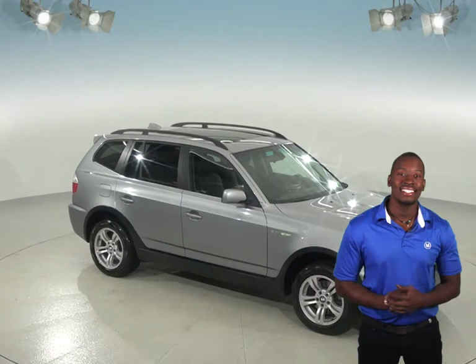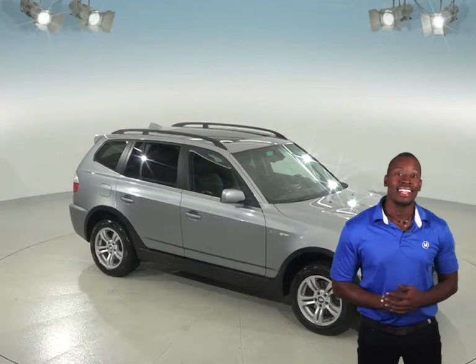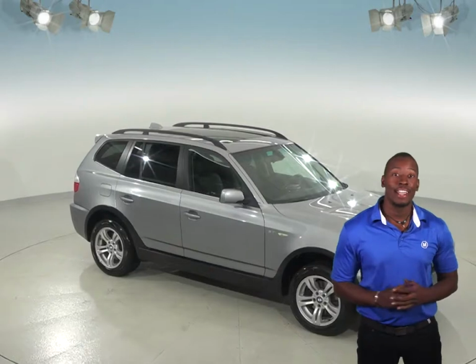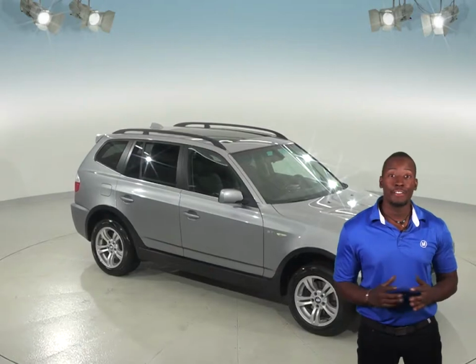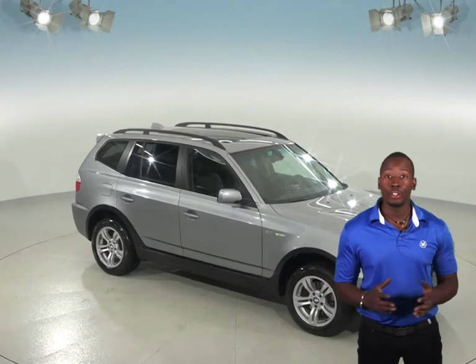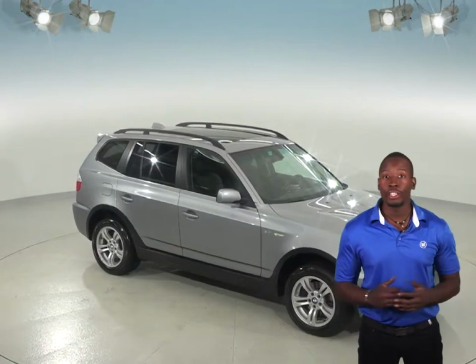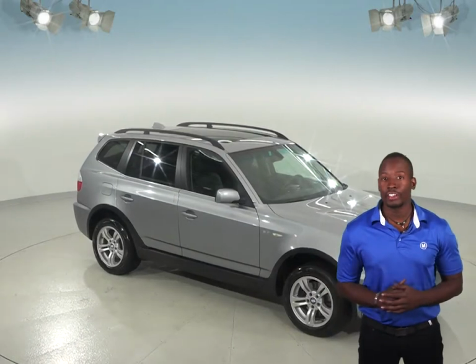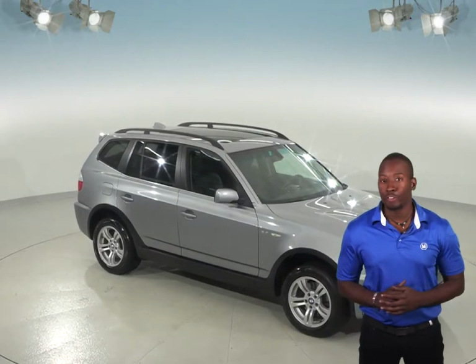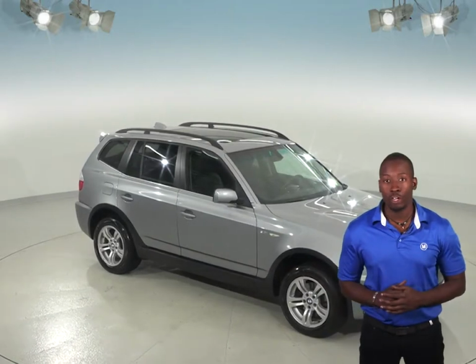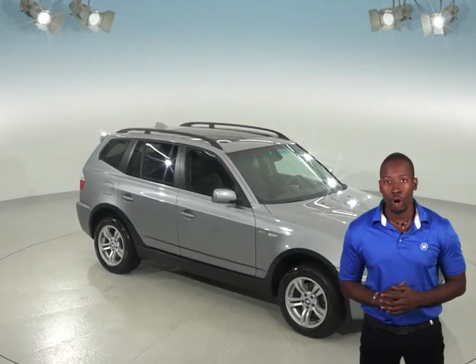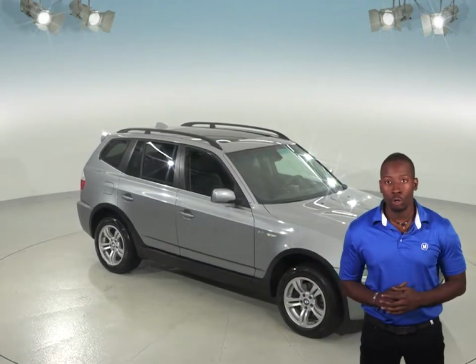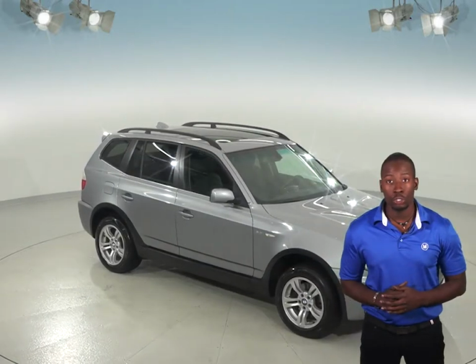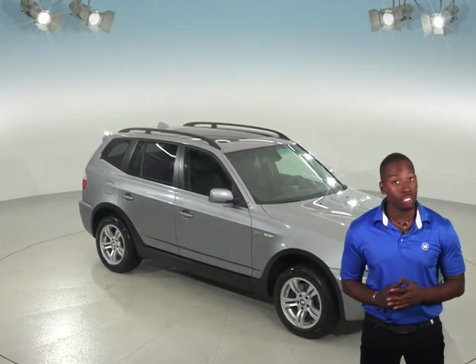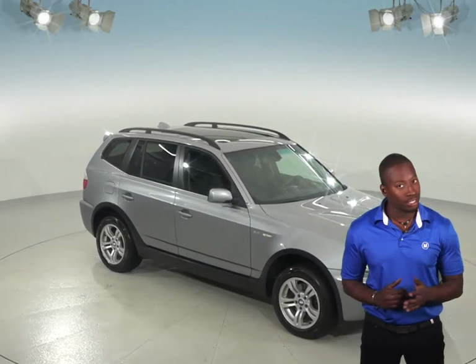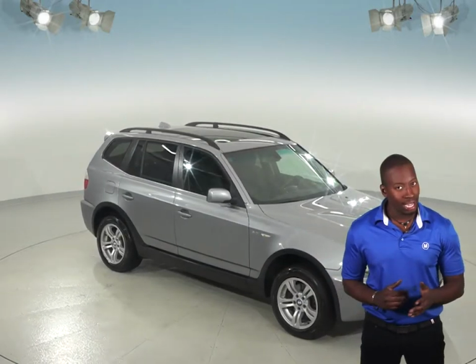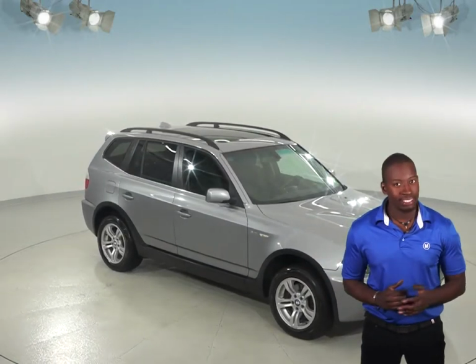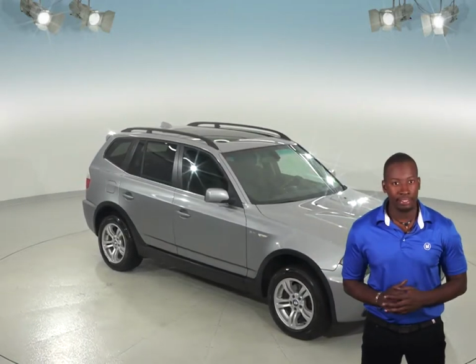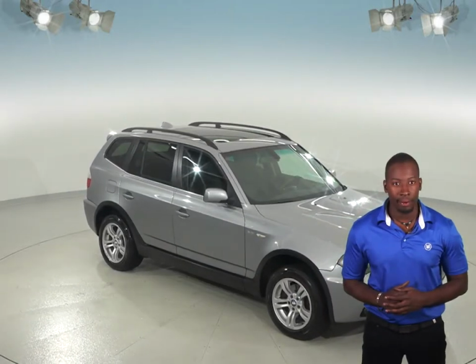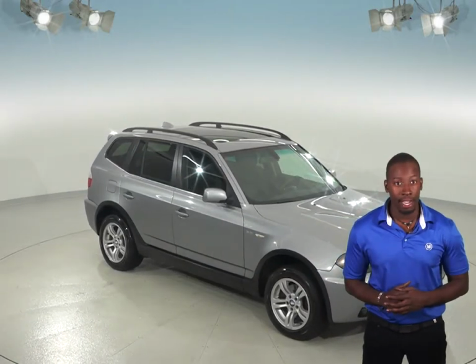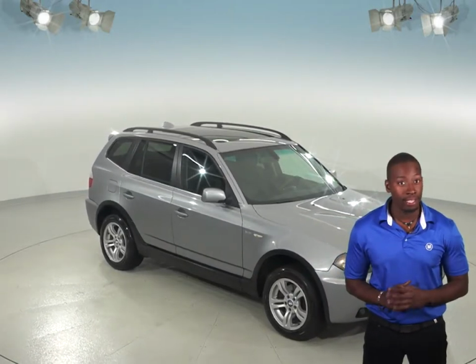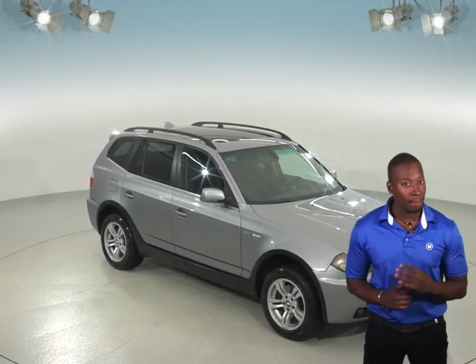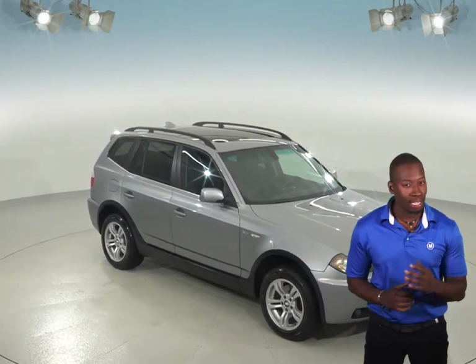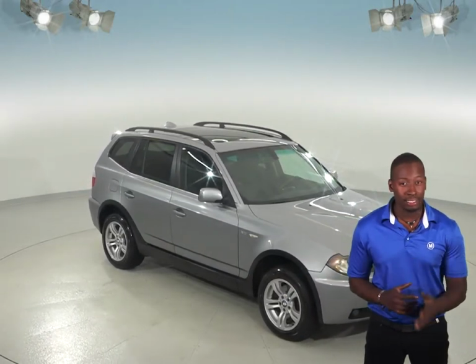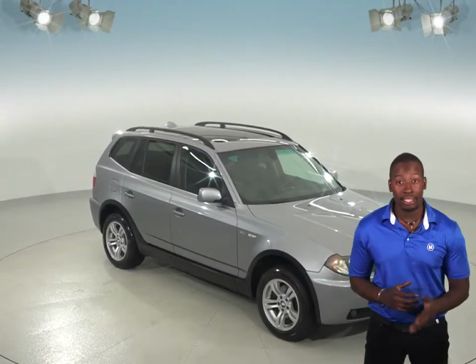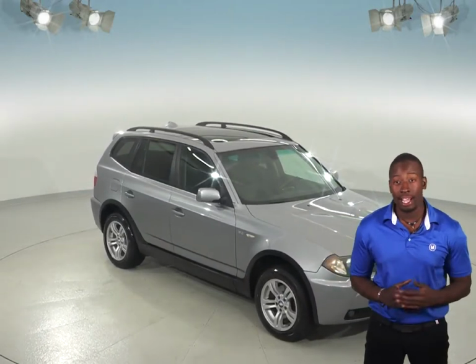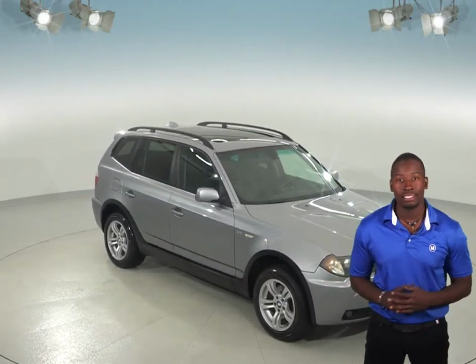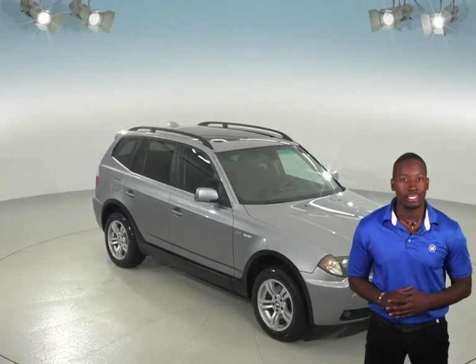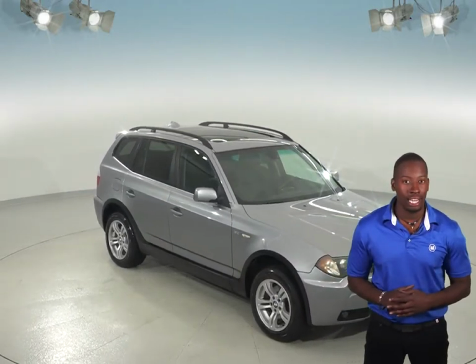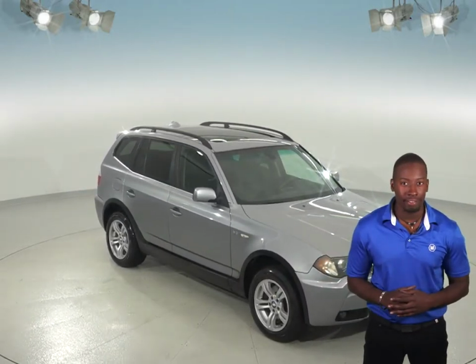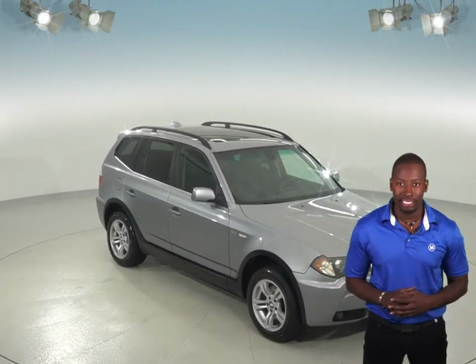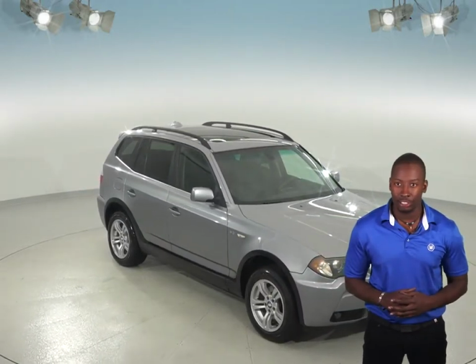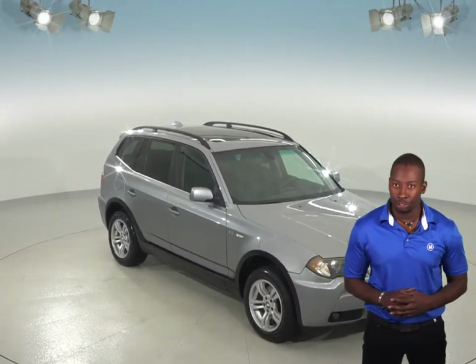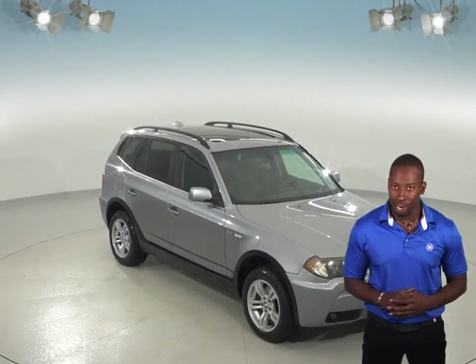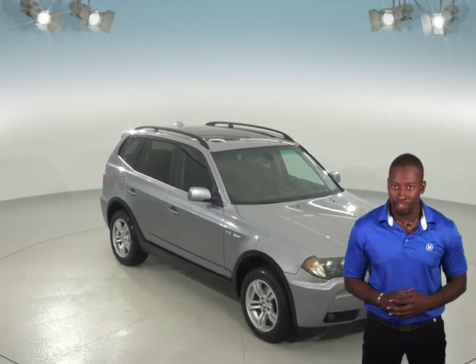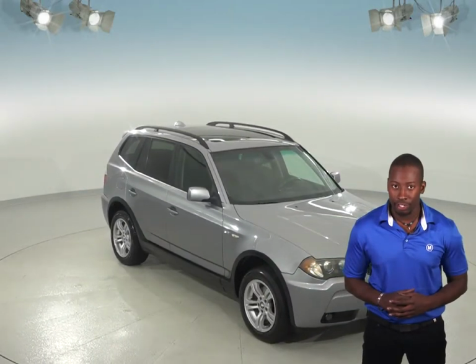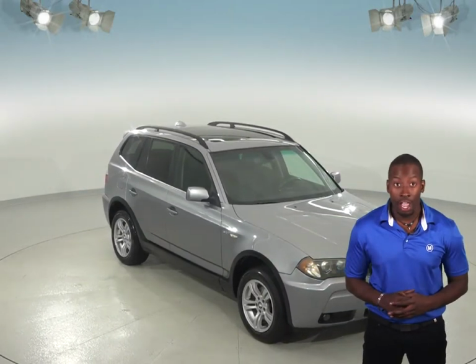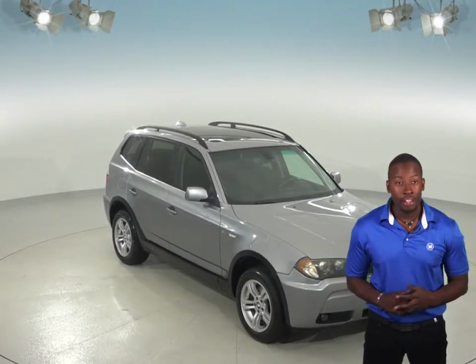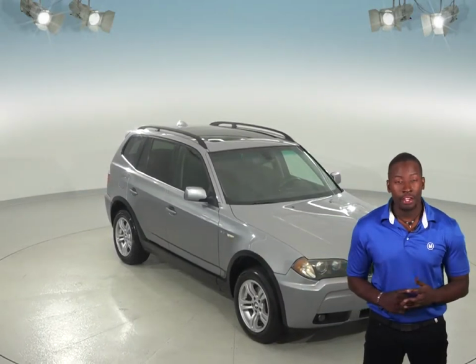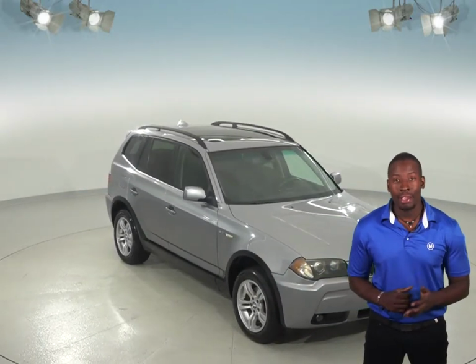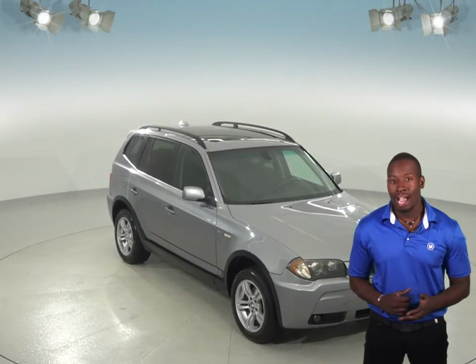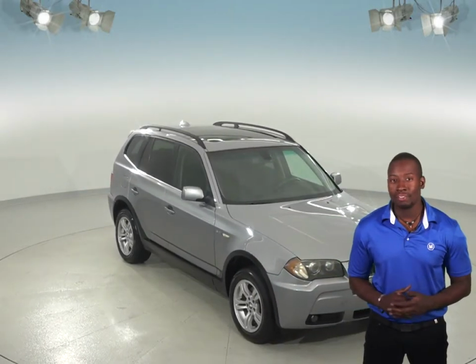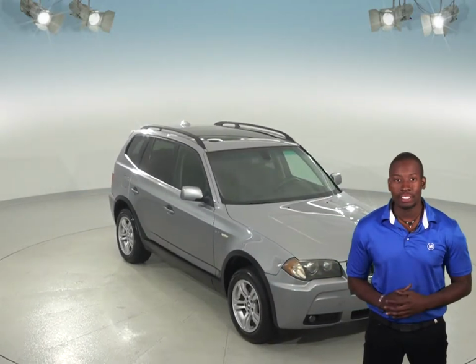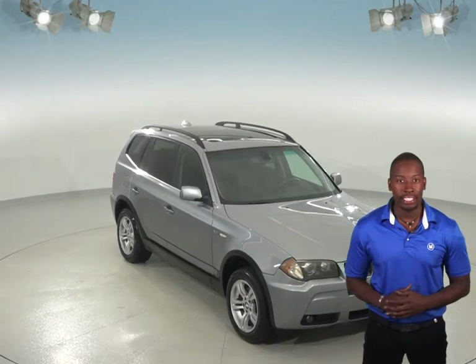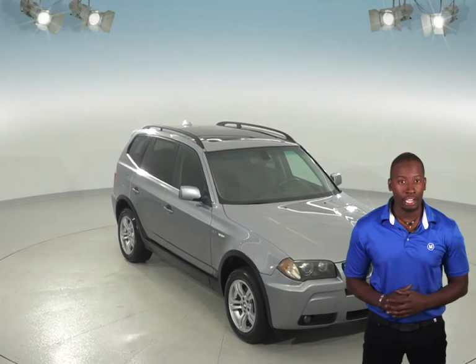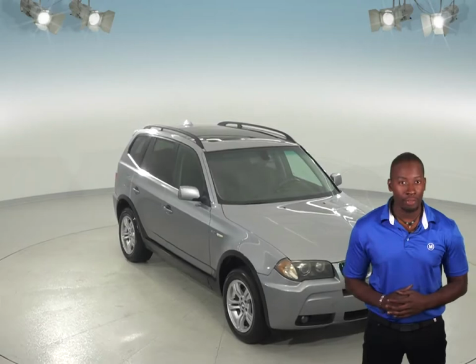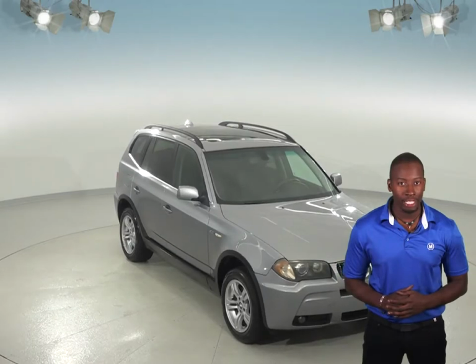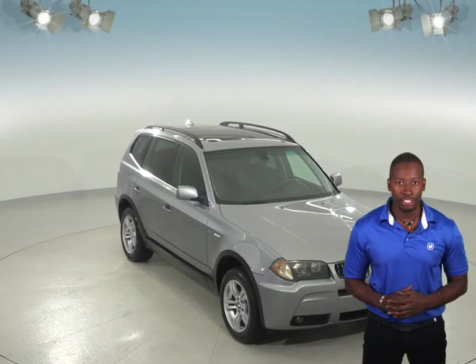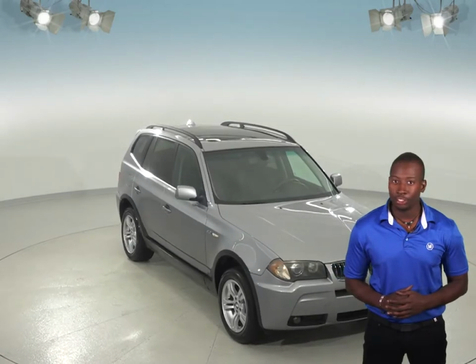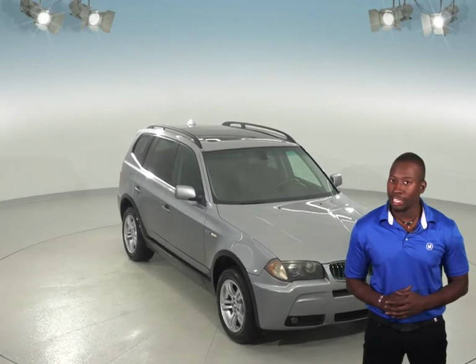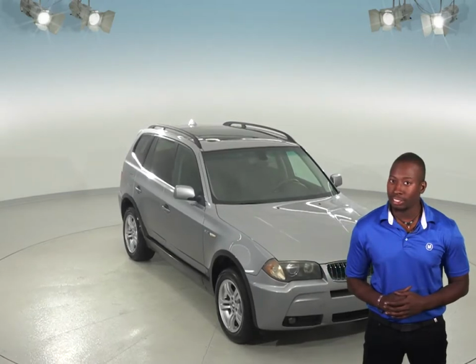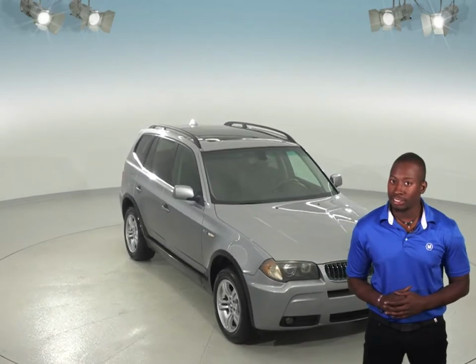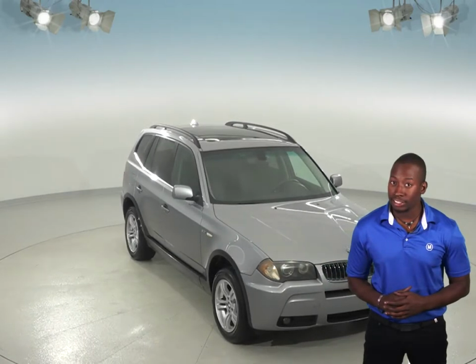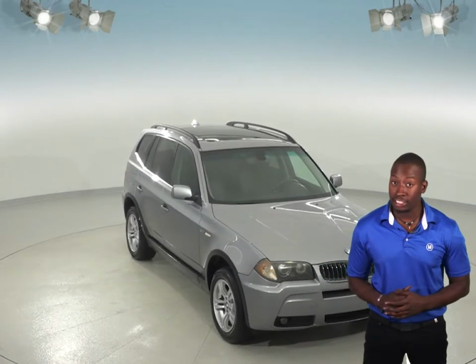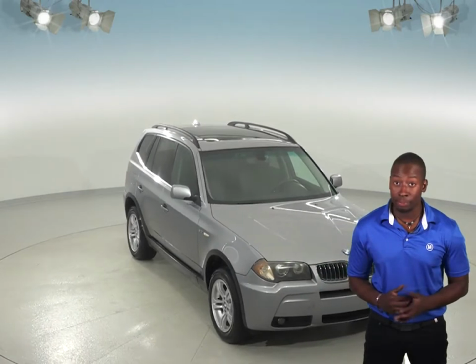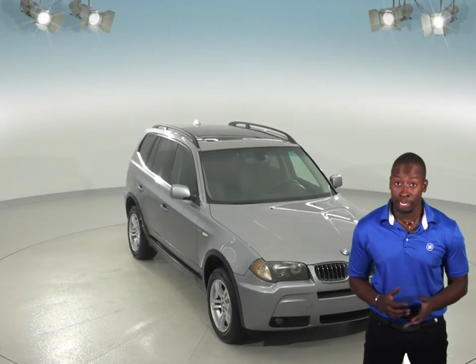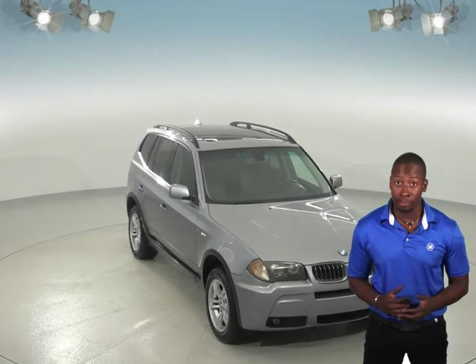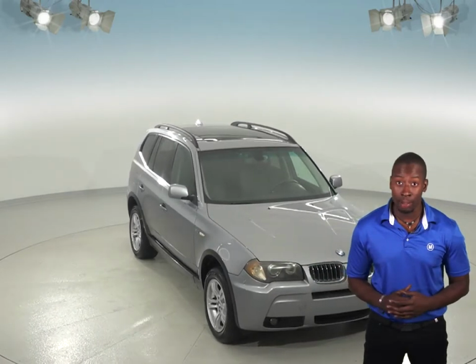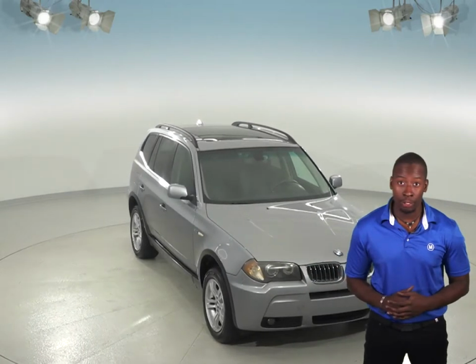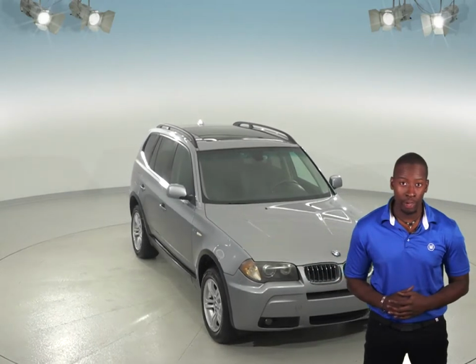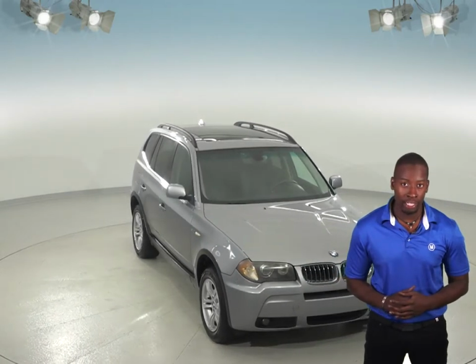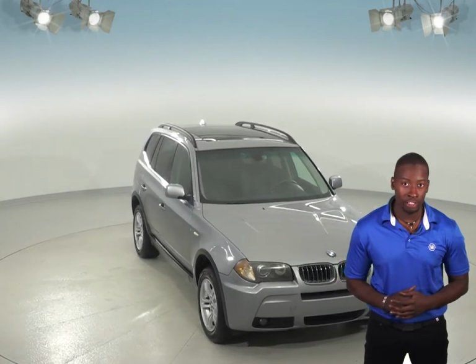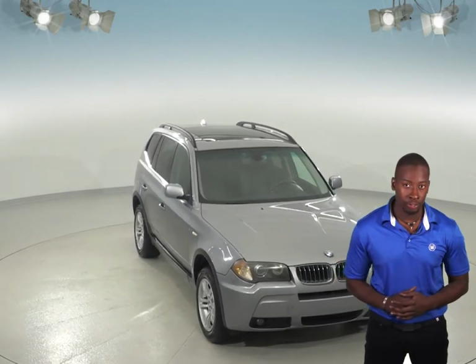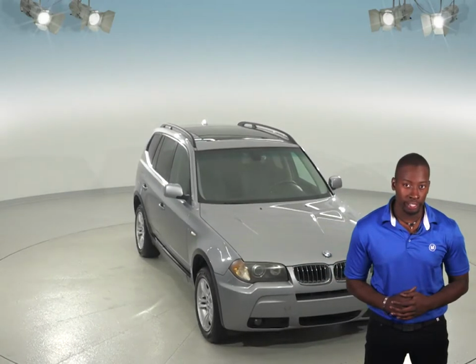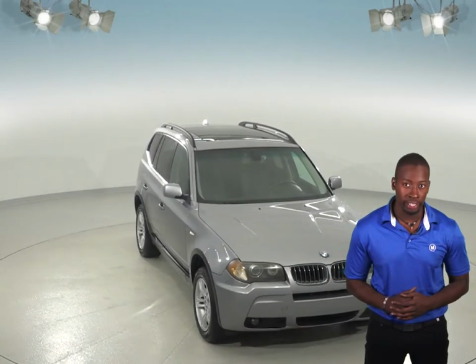If you're looking for an older, classy ride that makes an excellent everyday driver, then you have to check out this 2006 BMW X3.